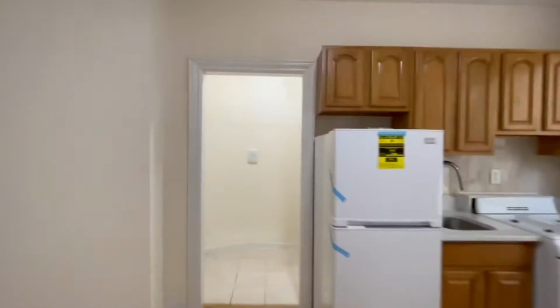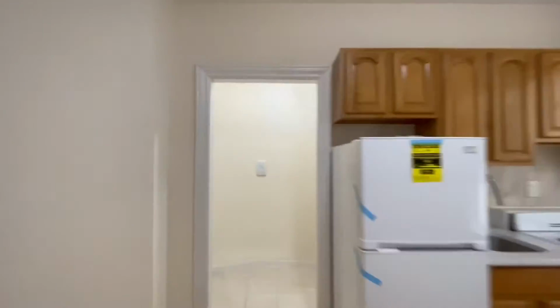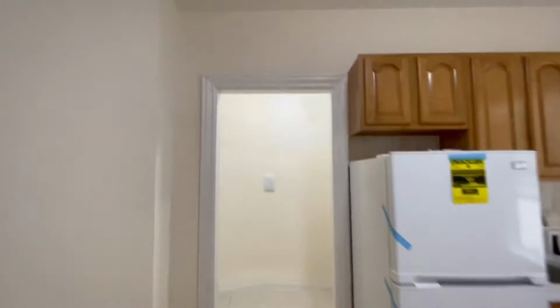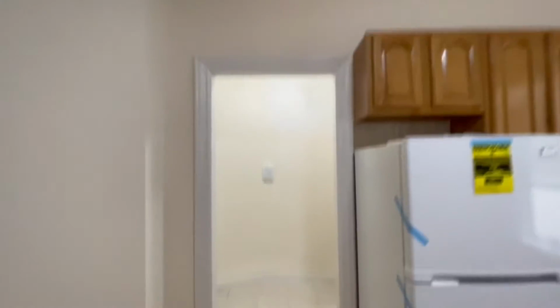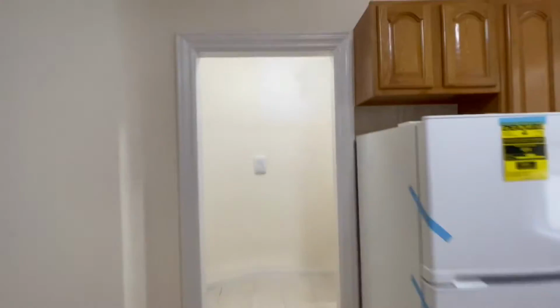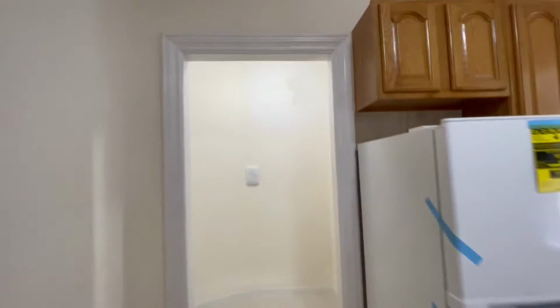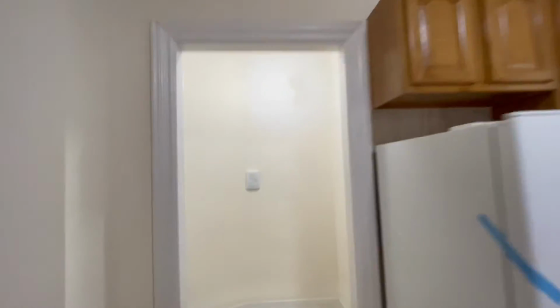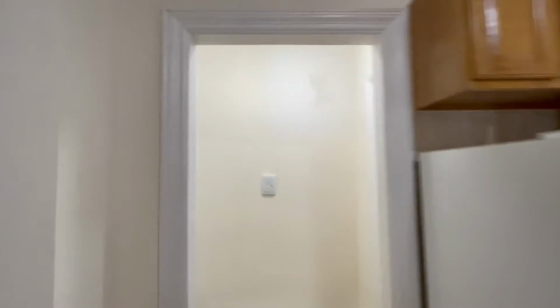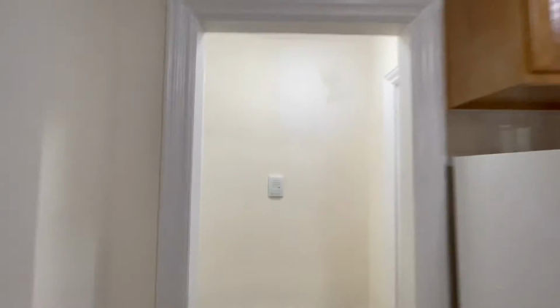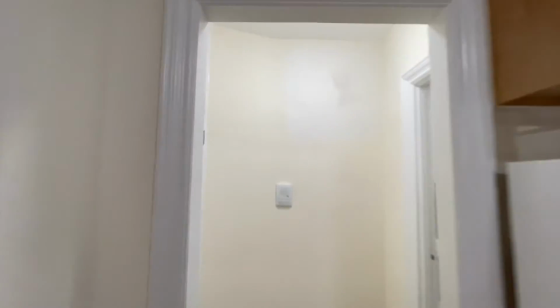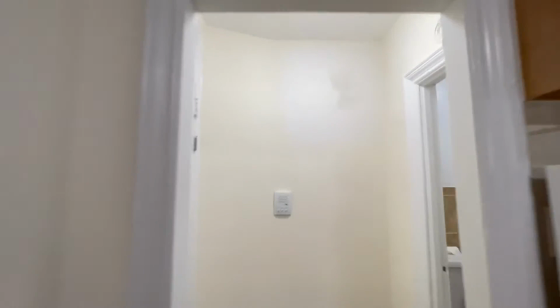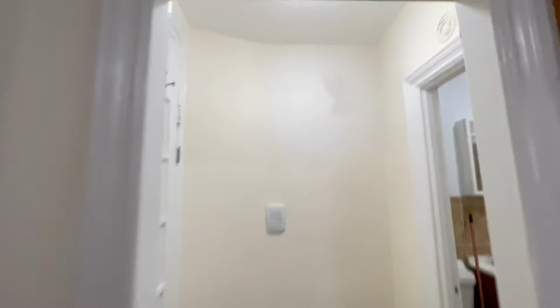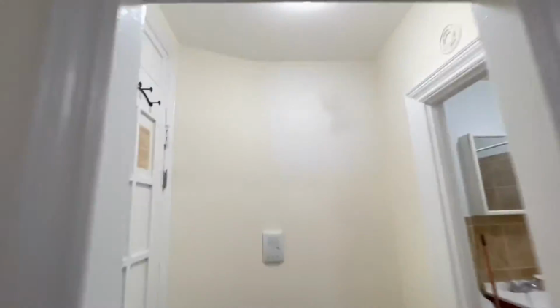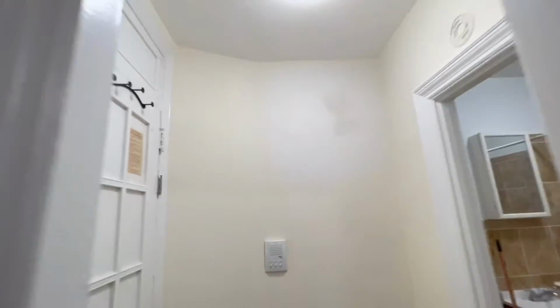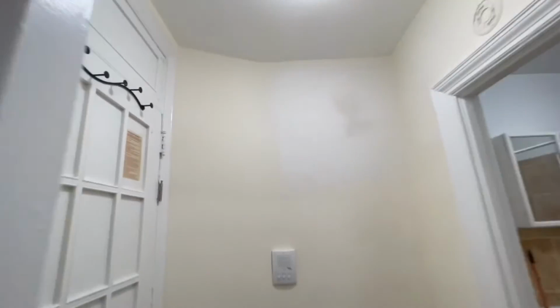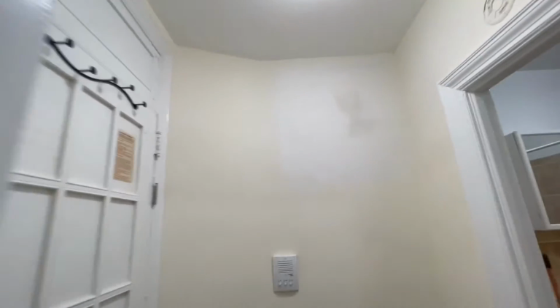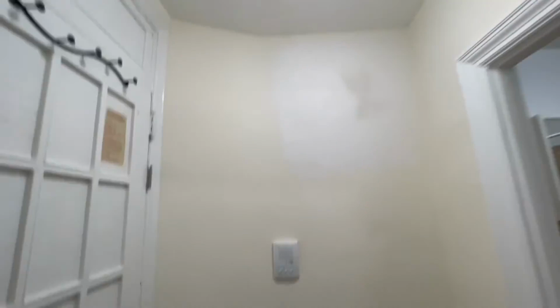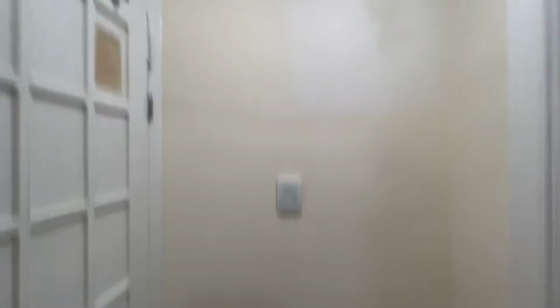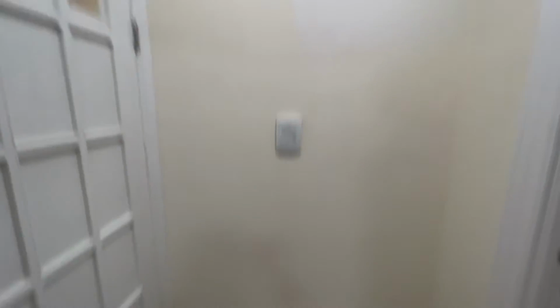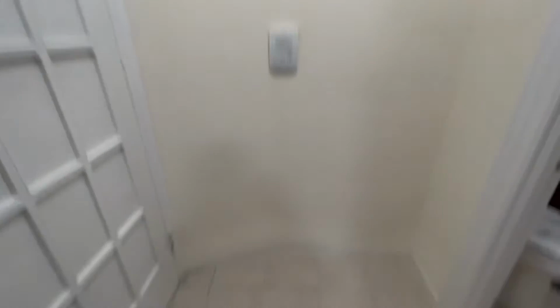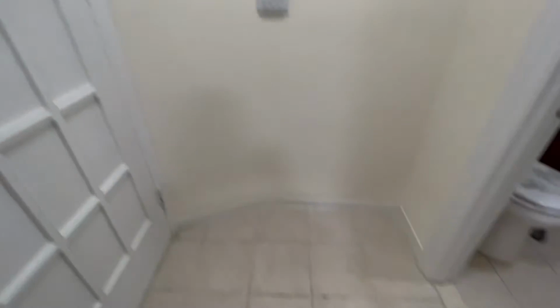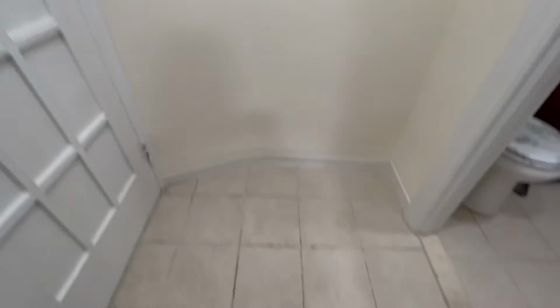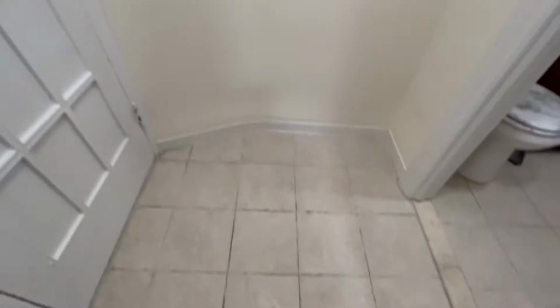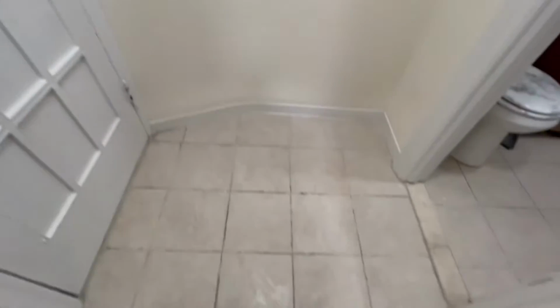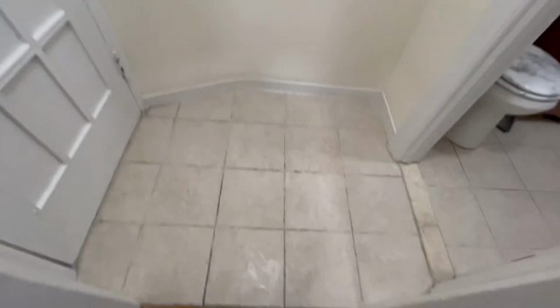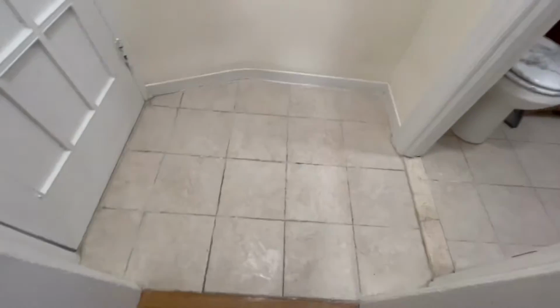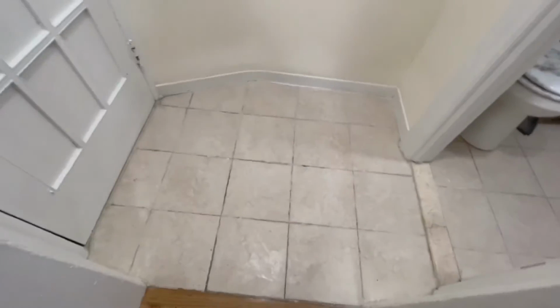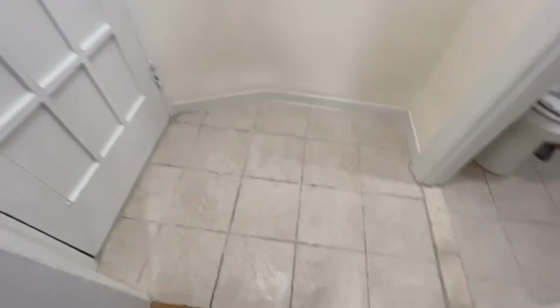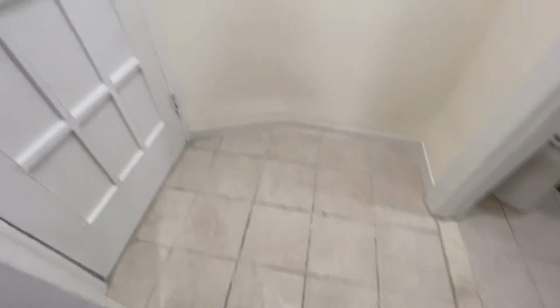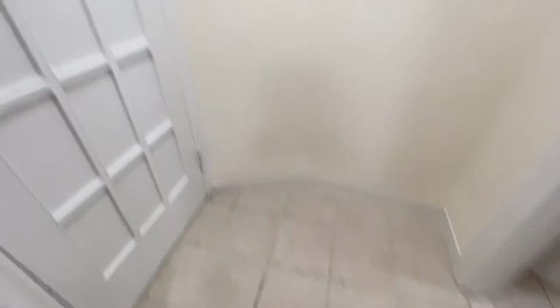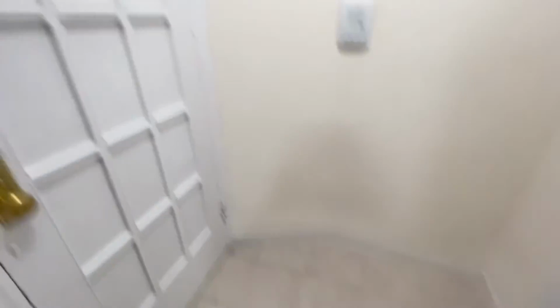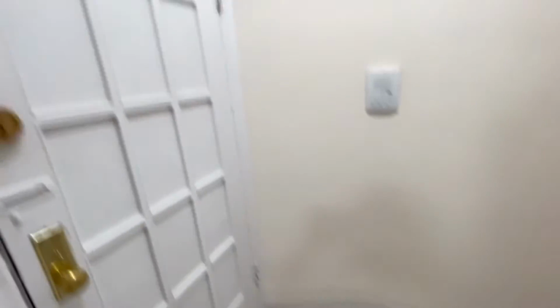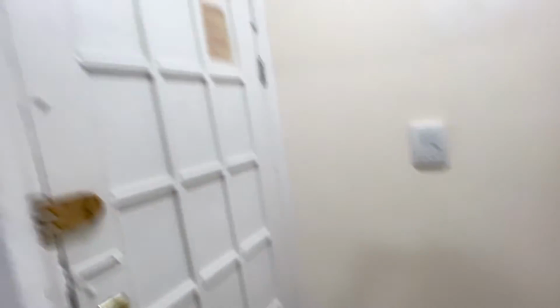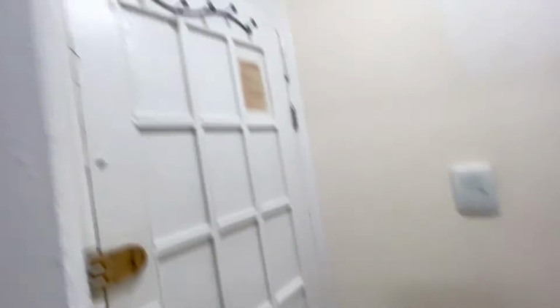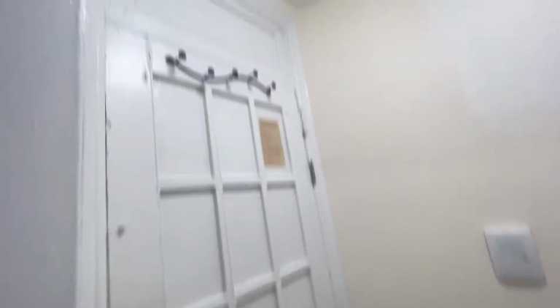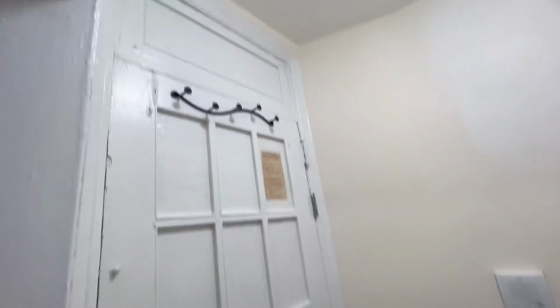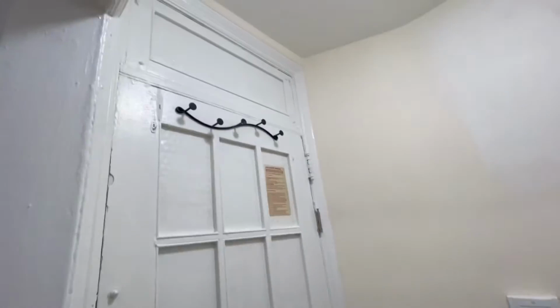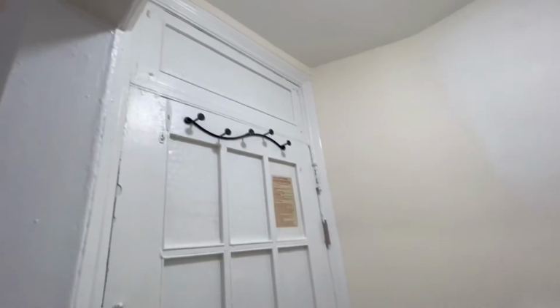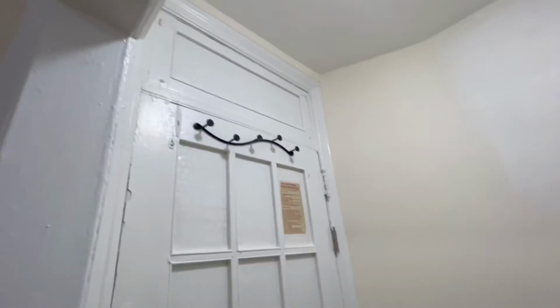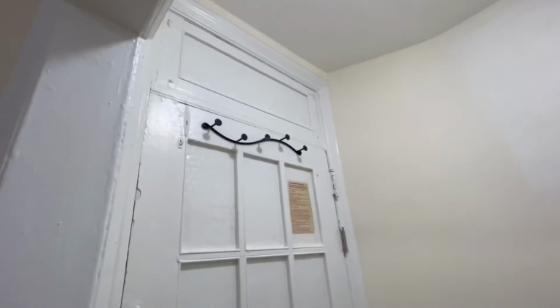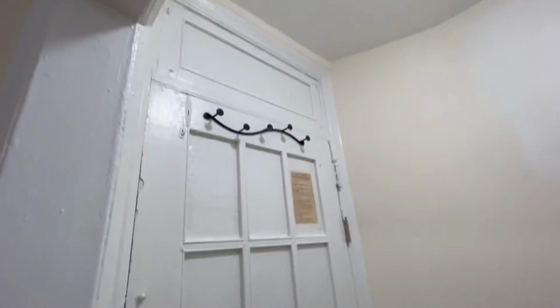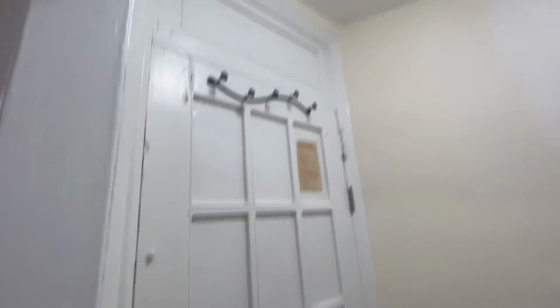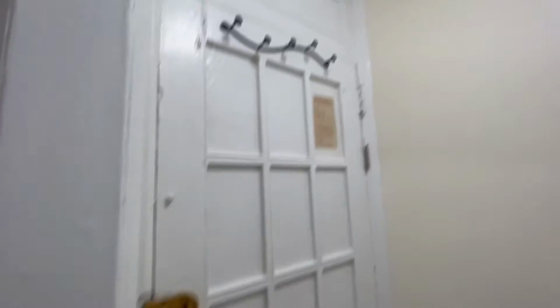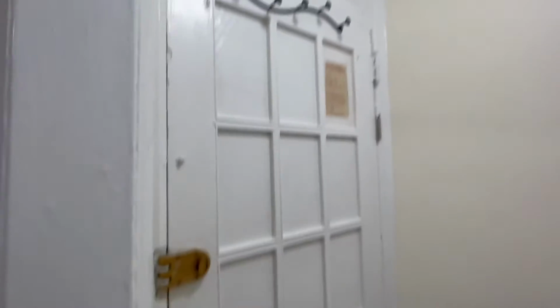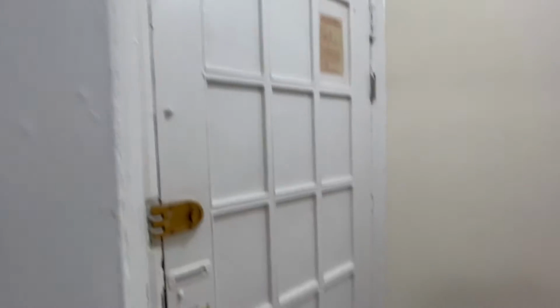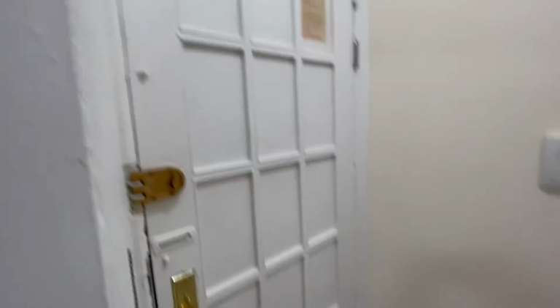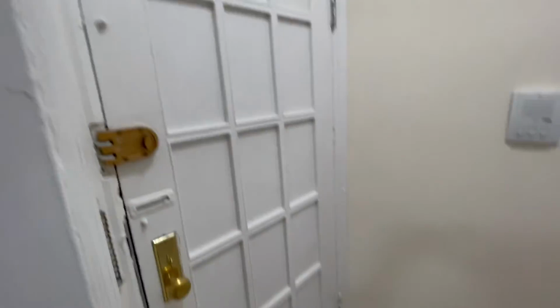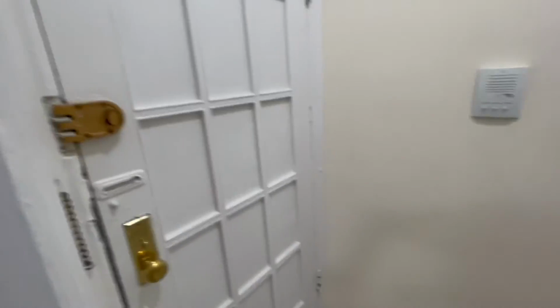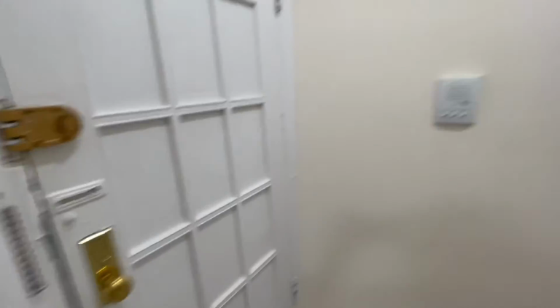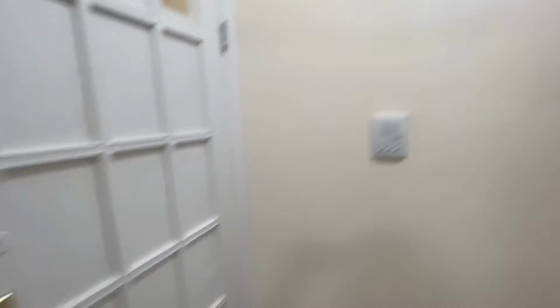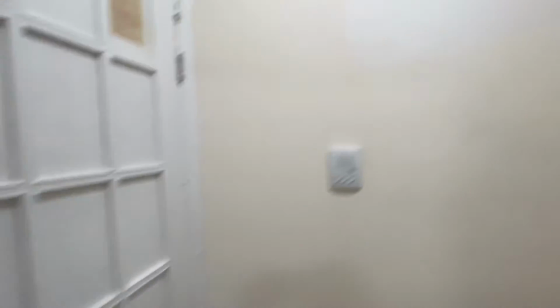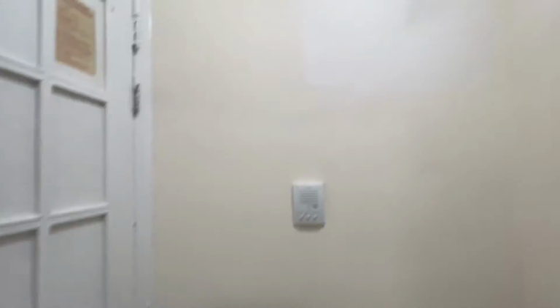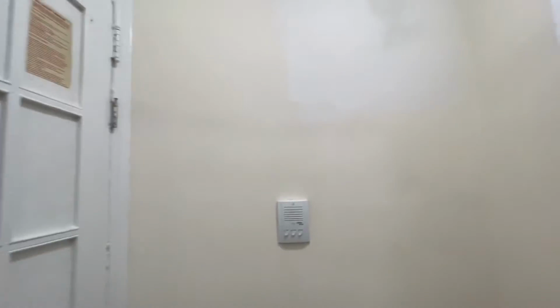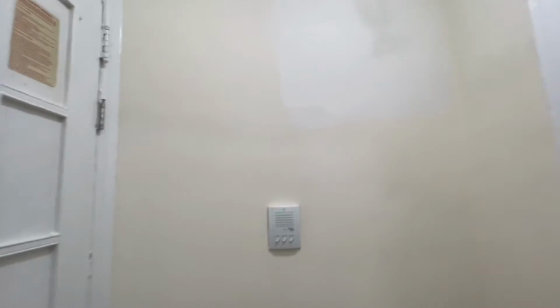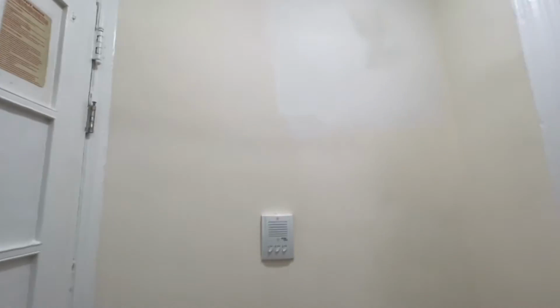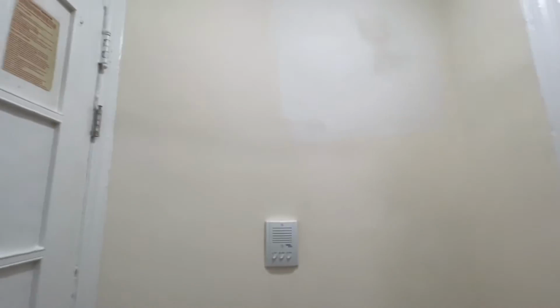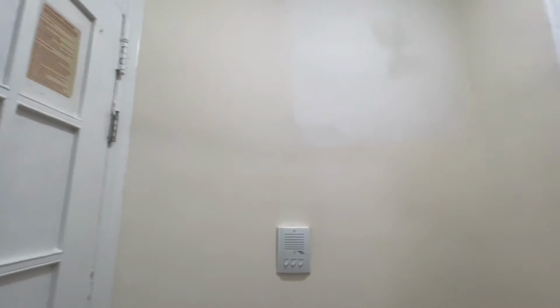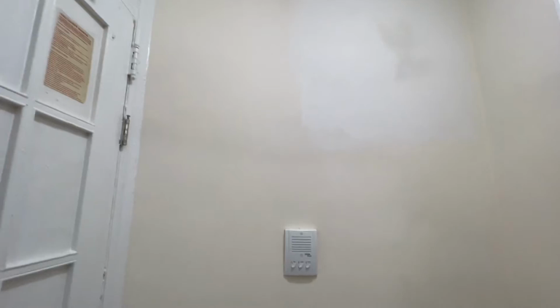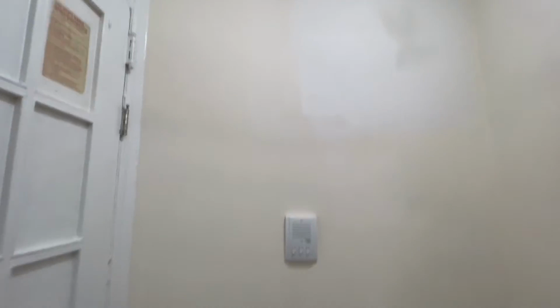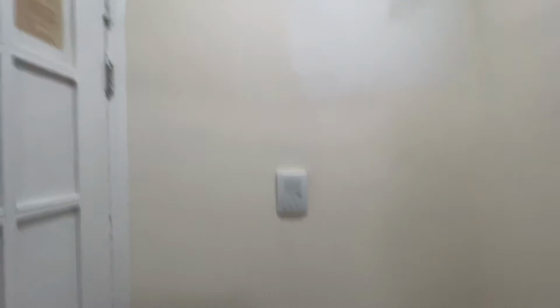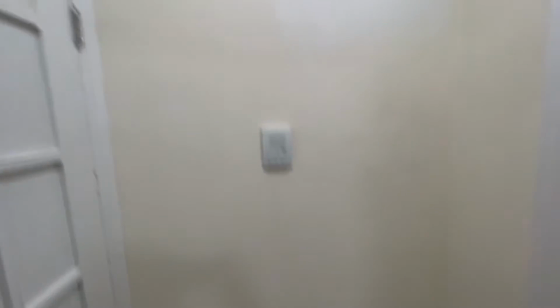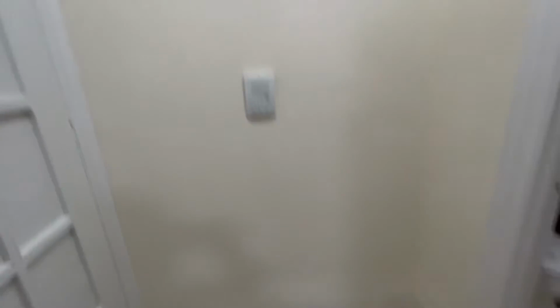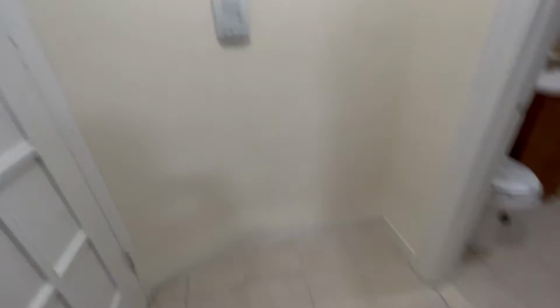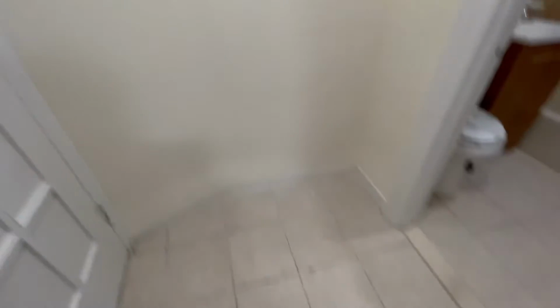Here is a little foyer at the entrance door, with a new intercom.